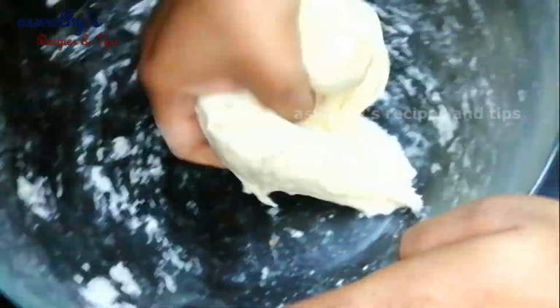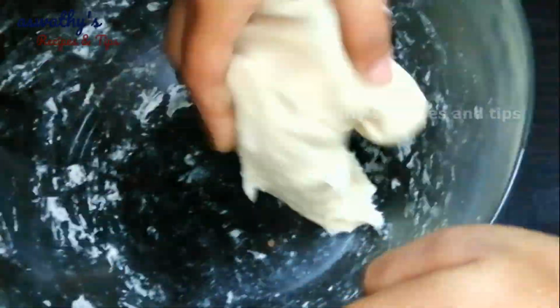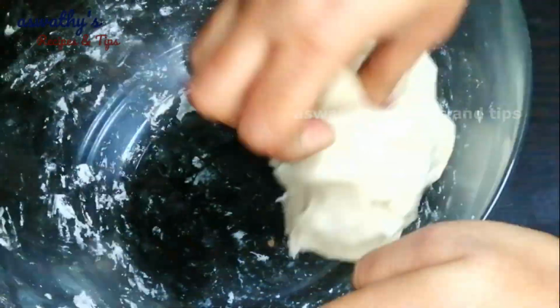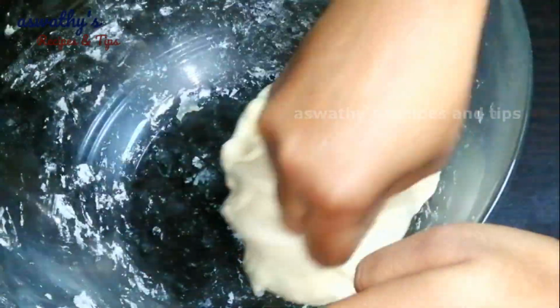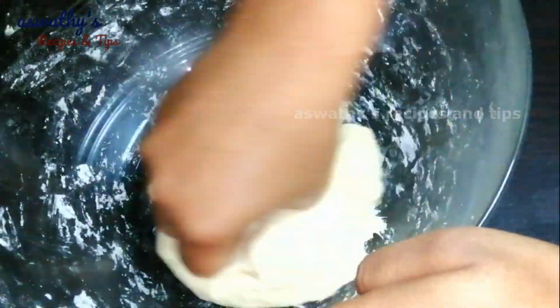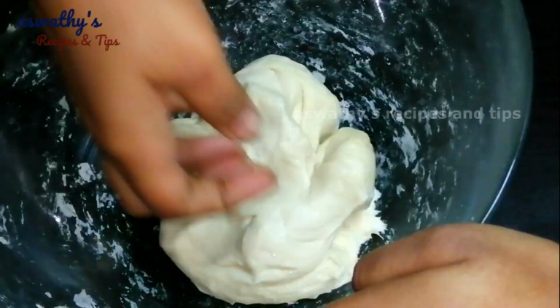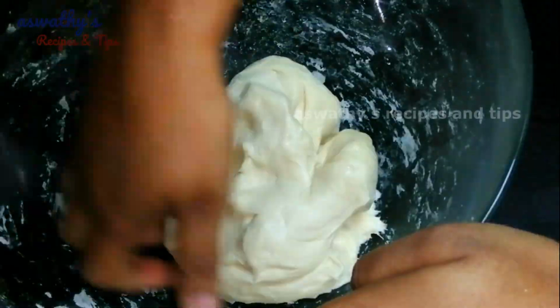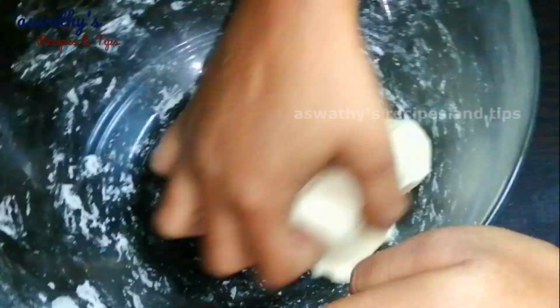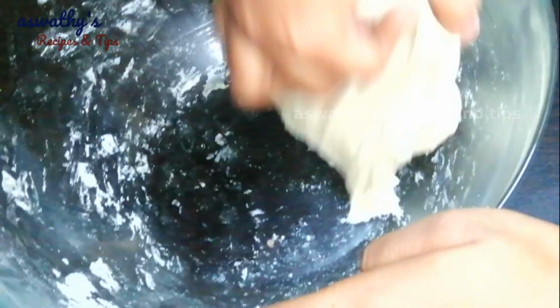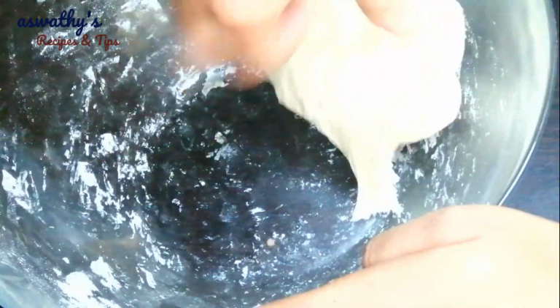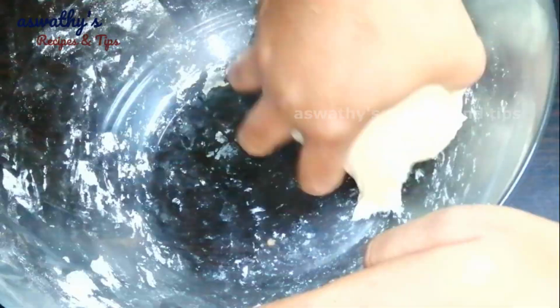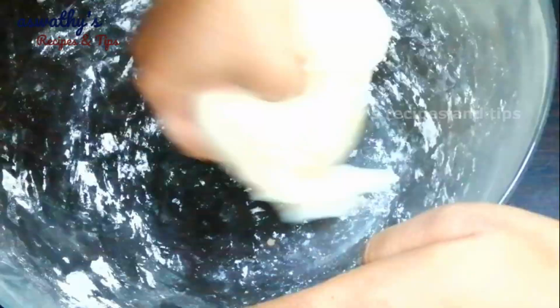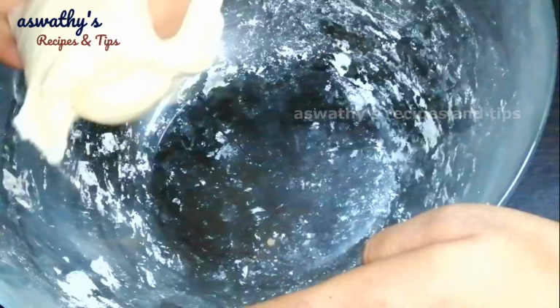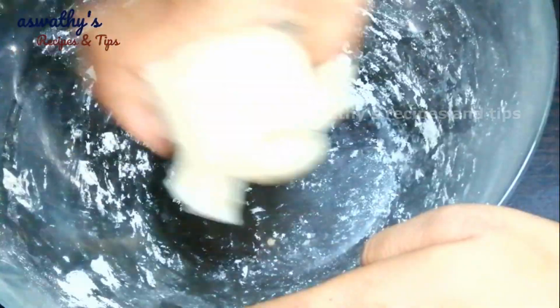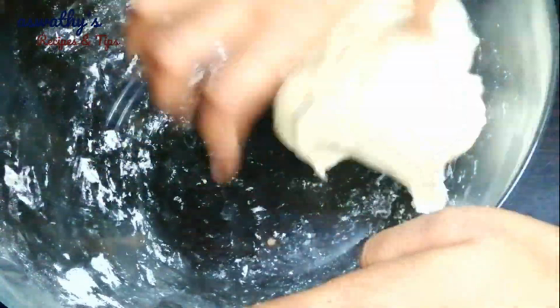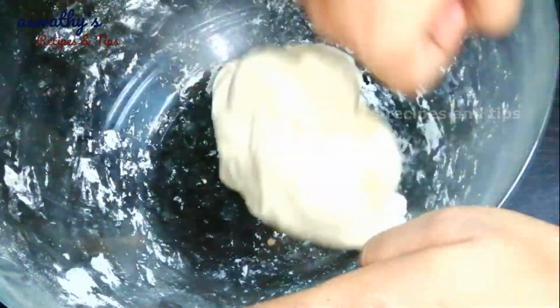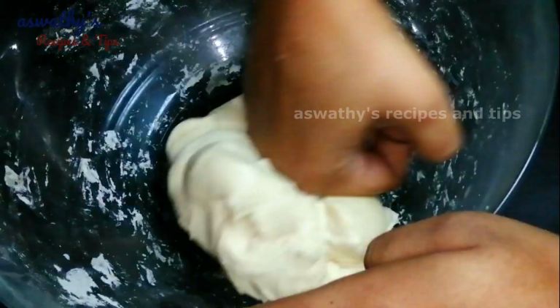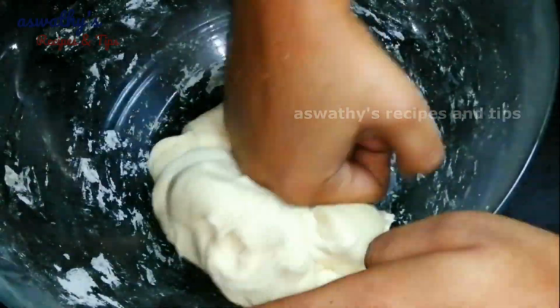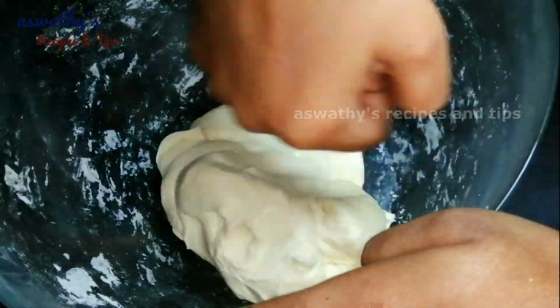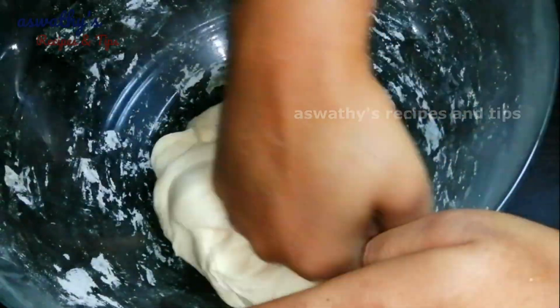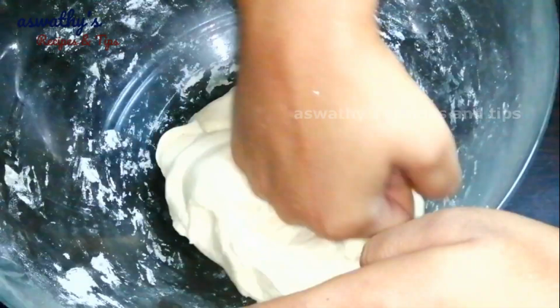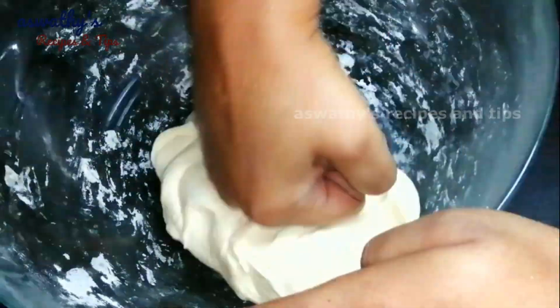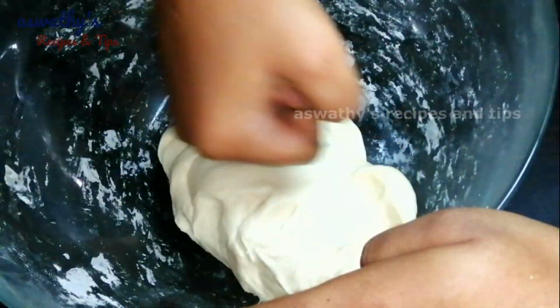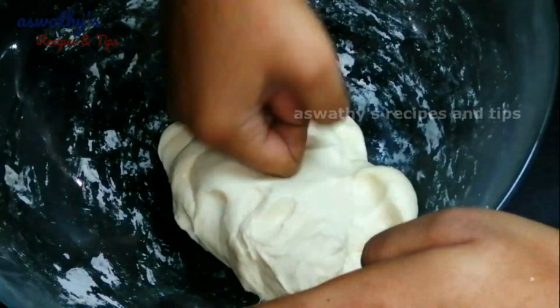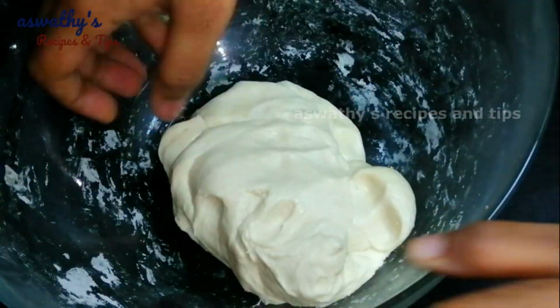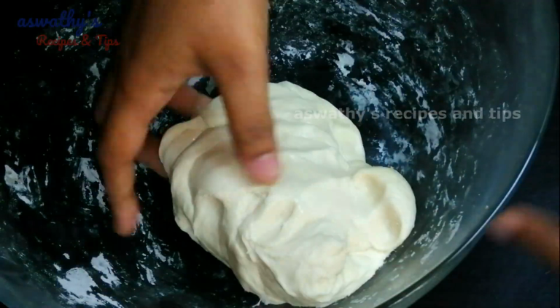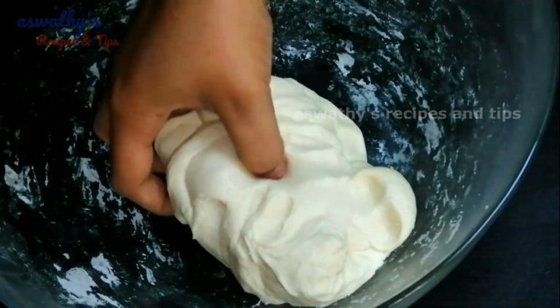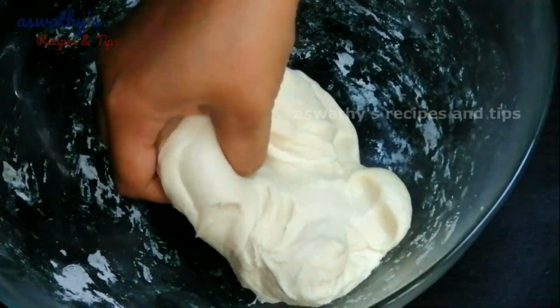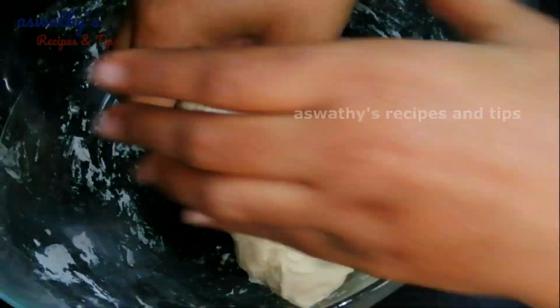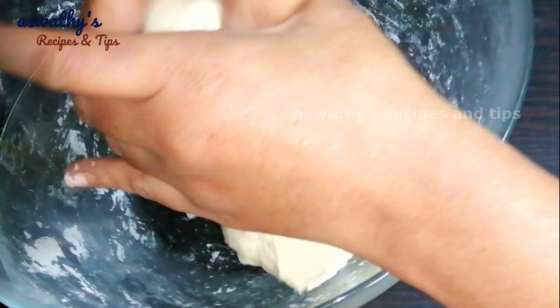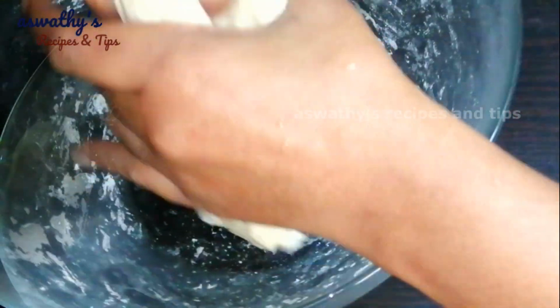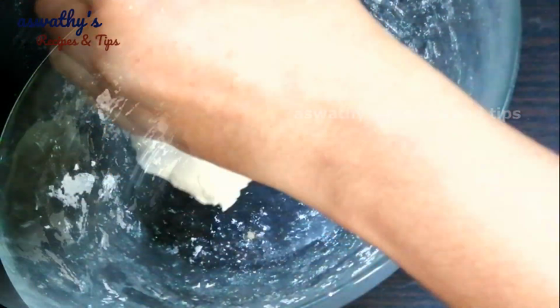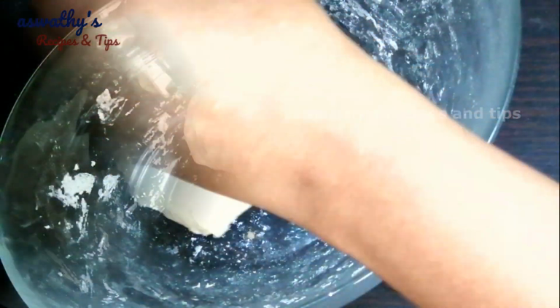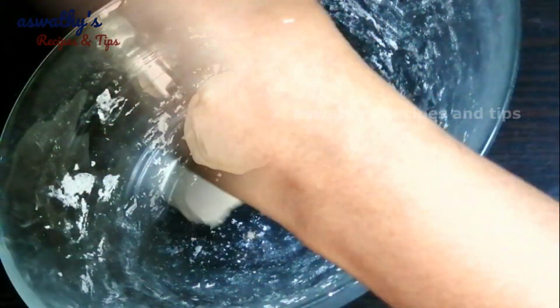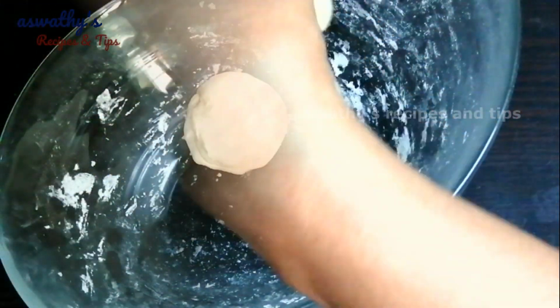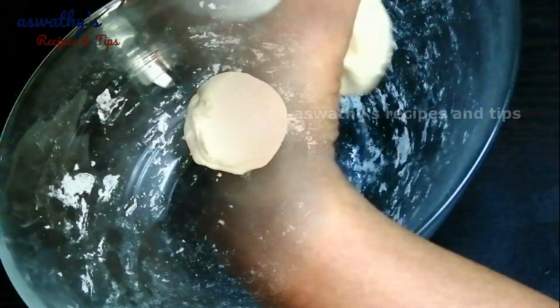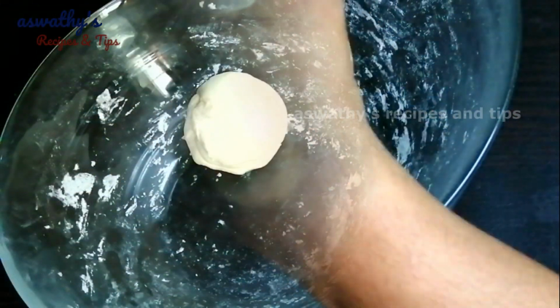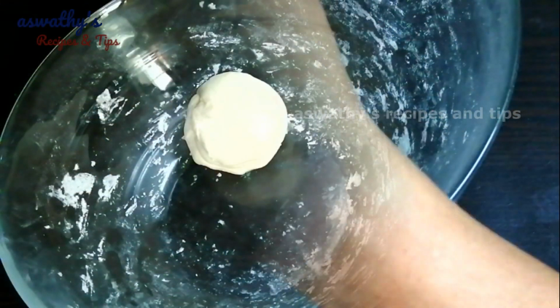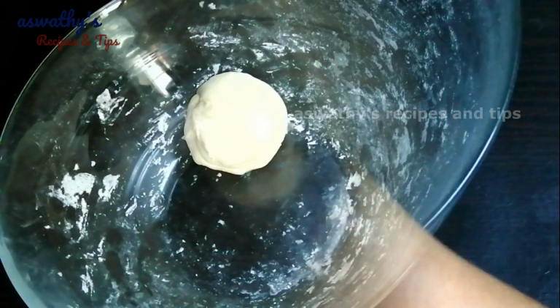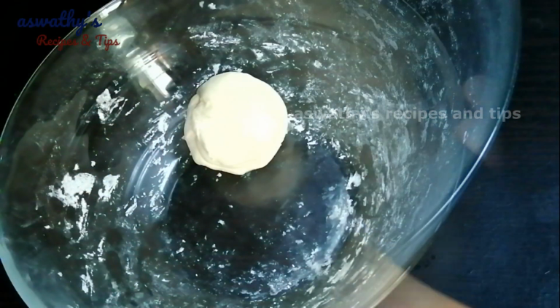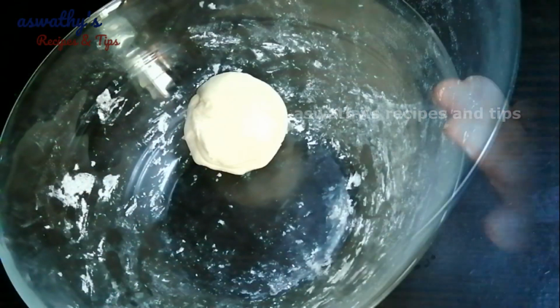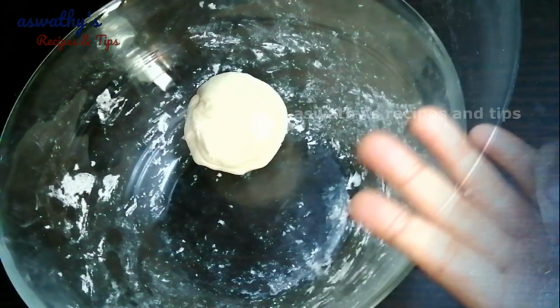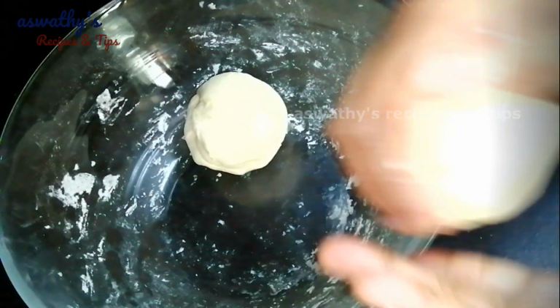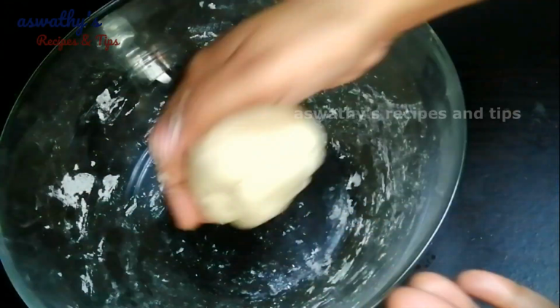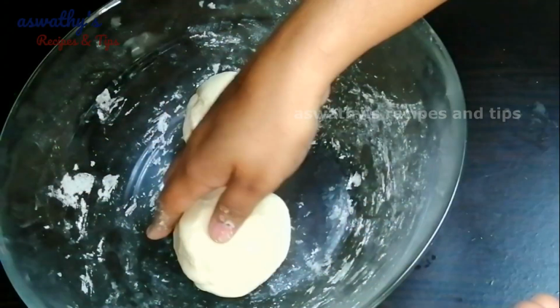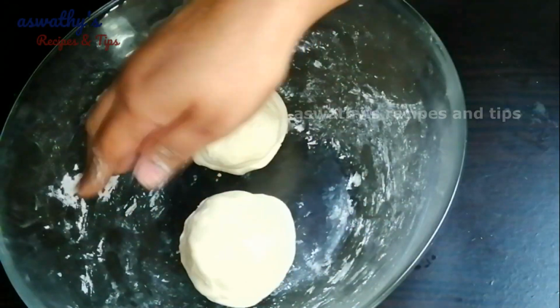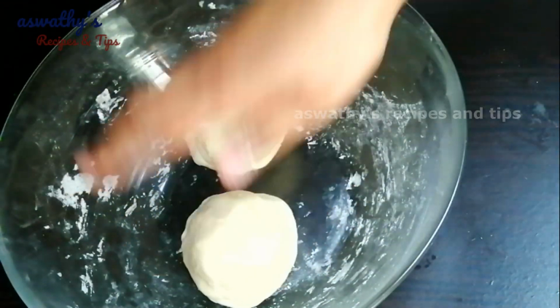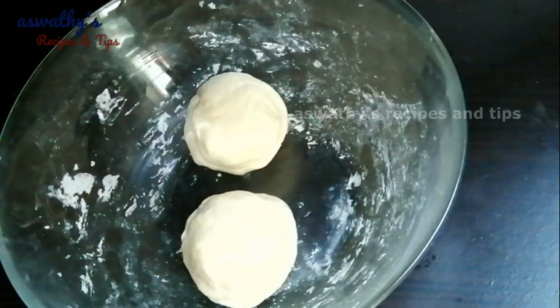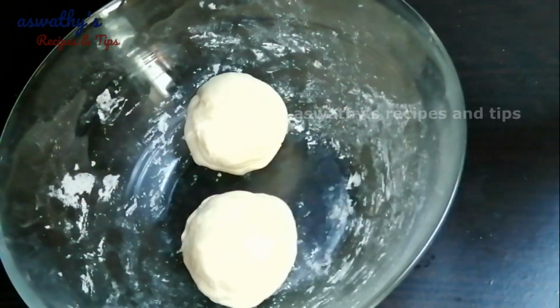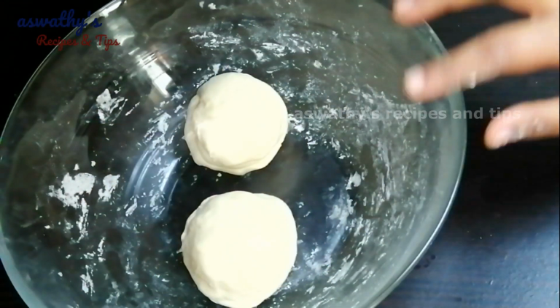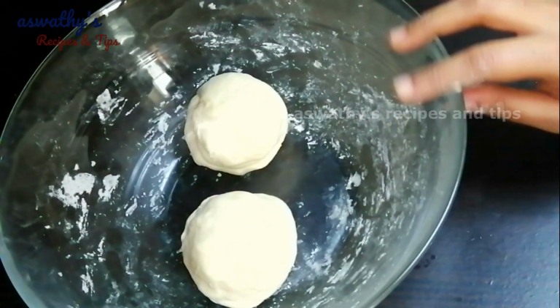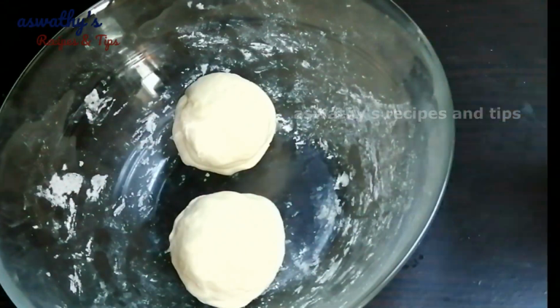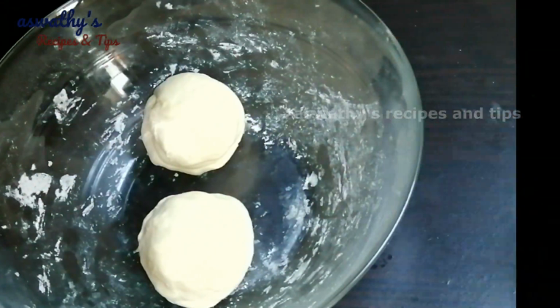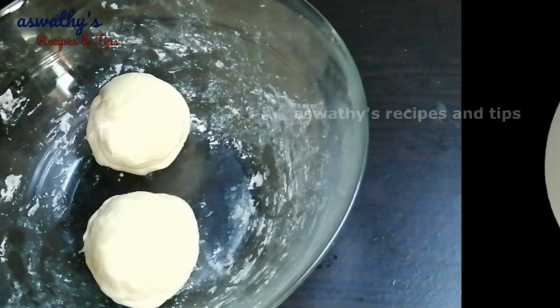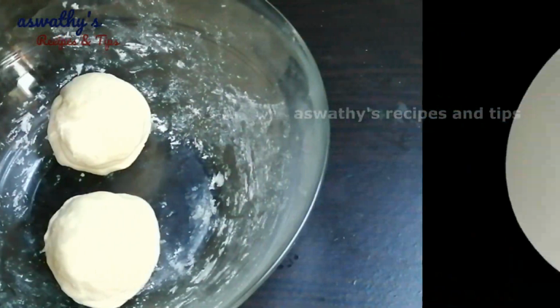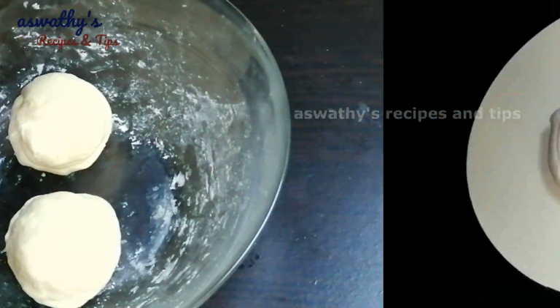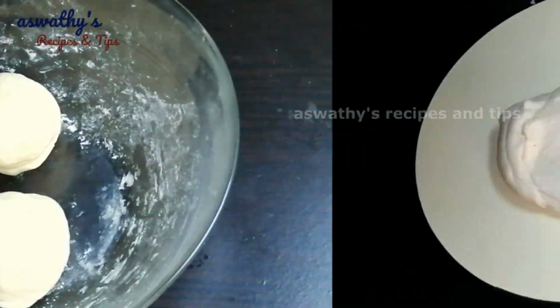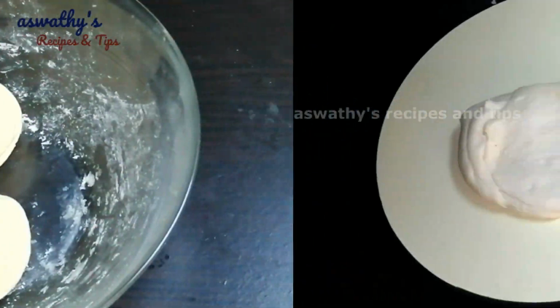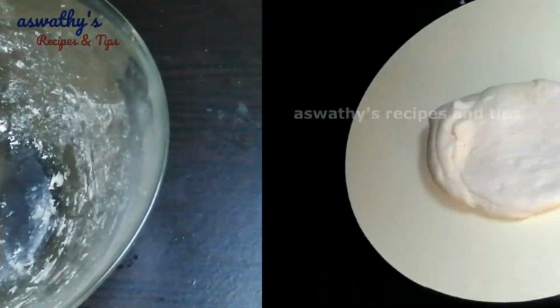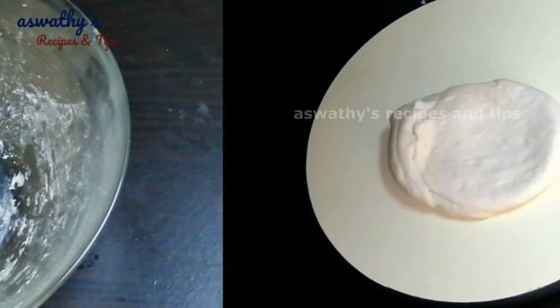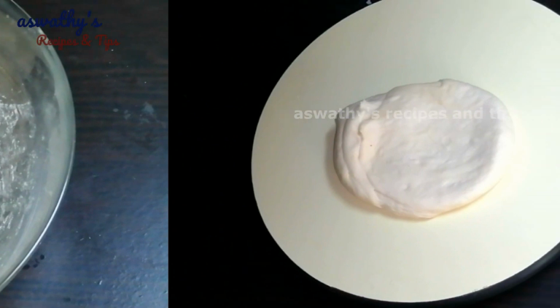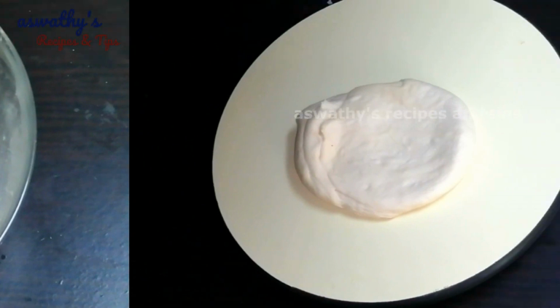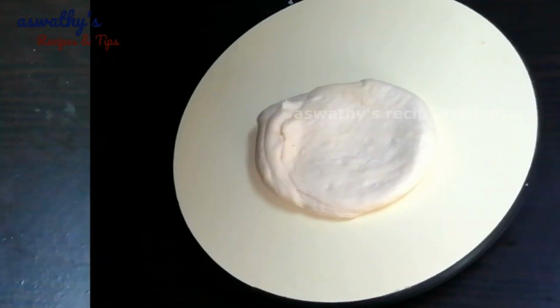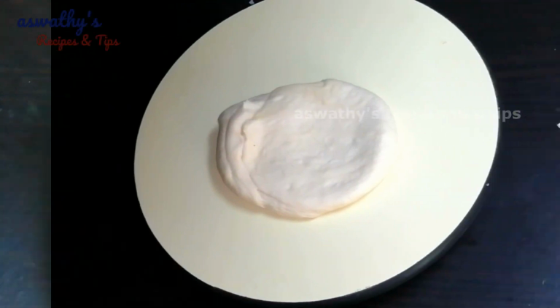1 teaspoon of garlic. 1 teaspoon of garlic.